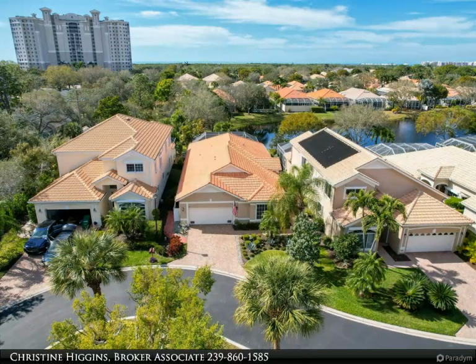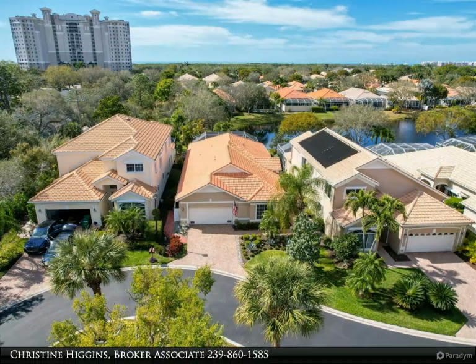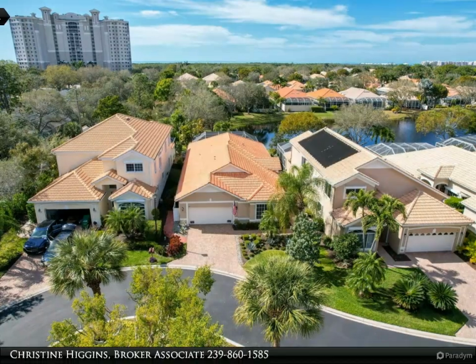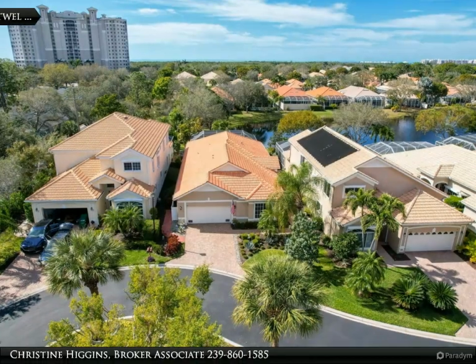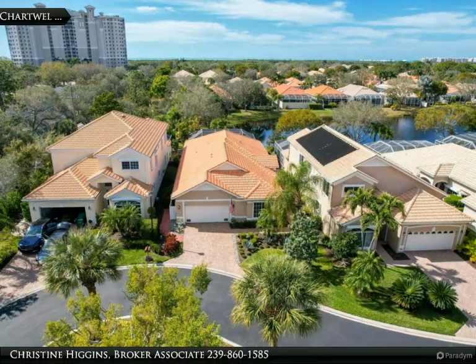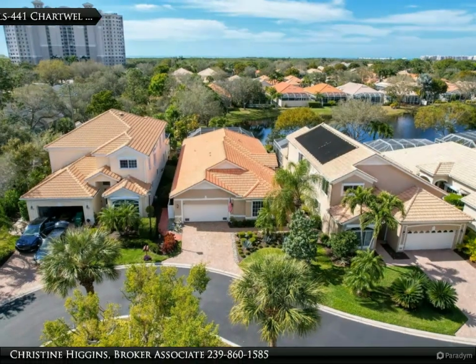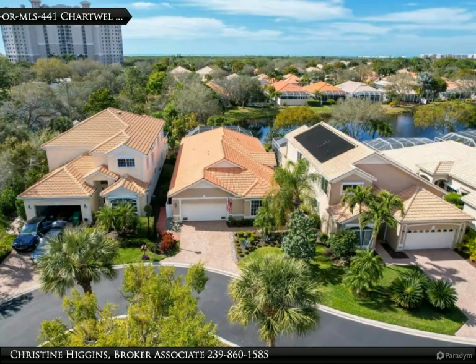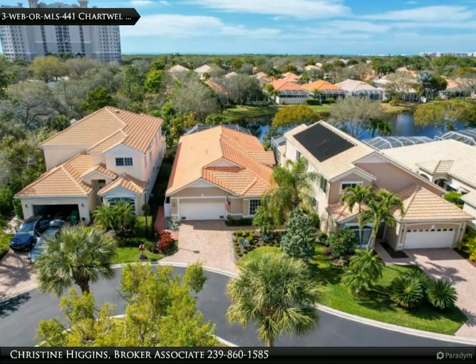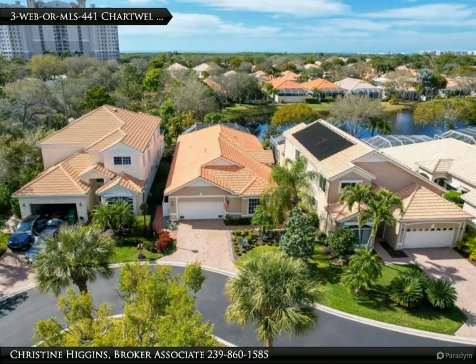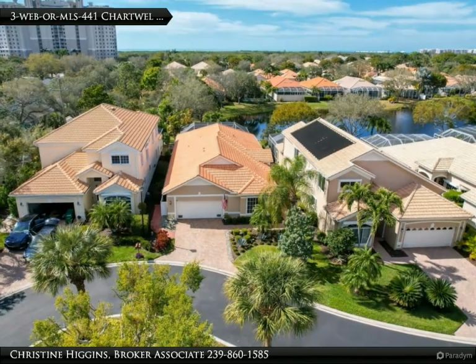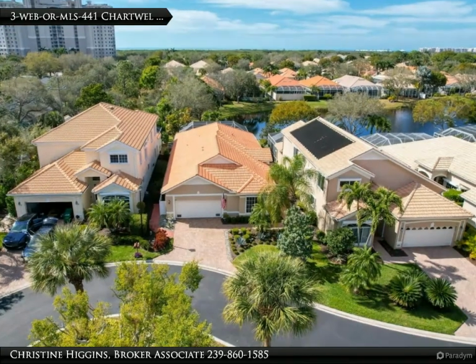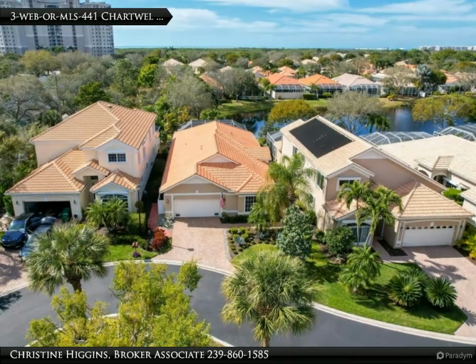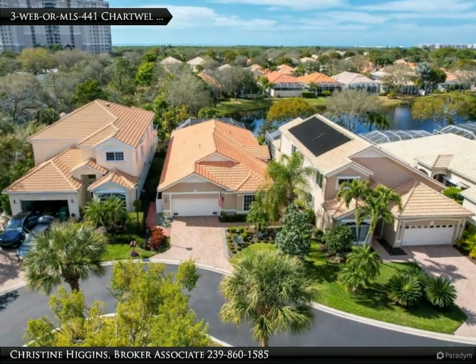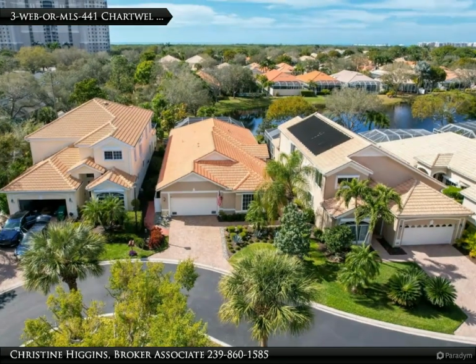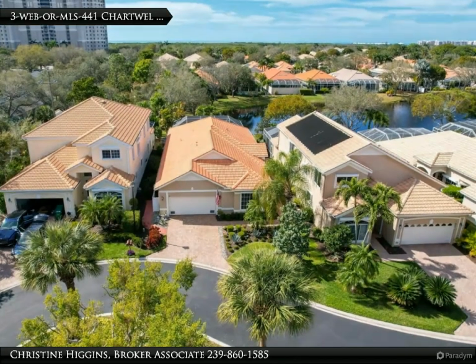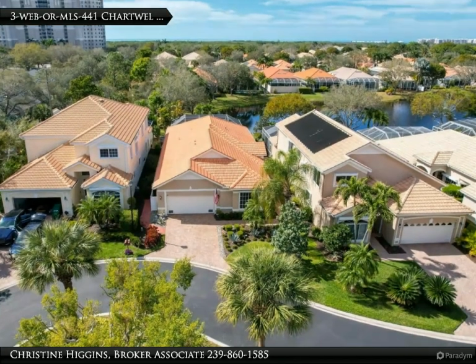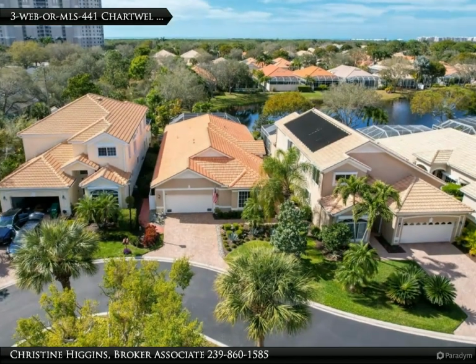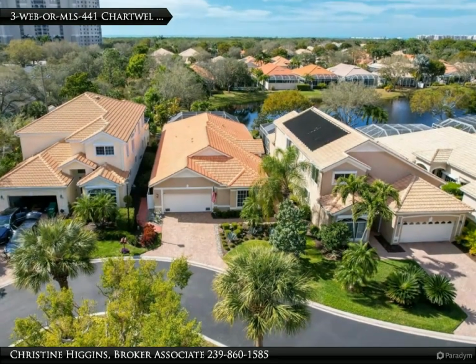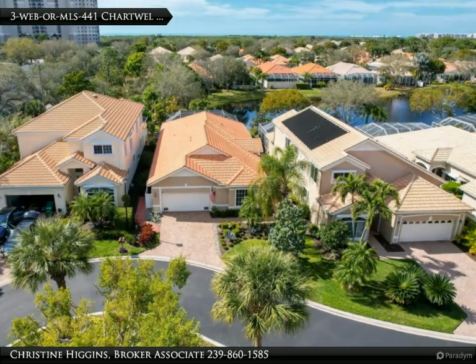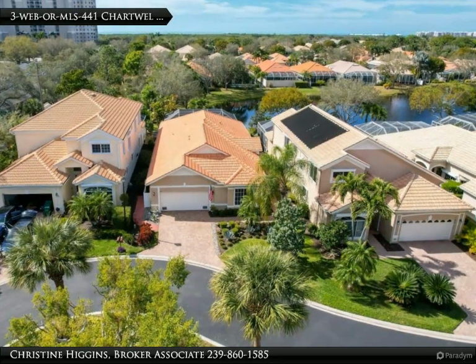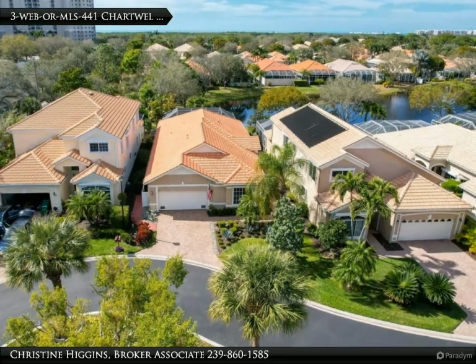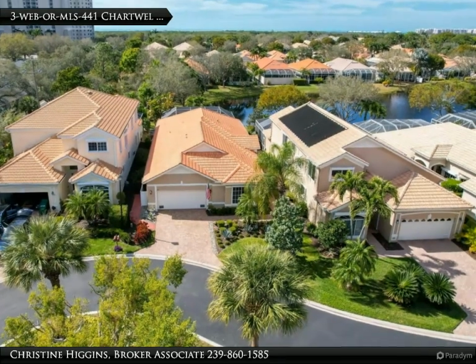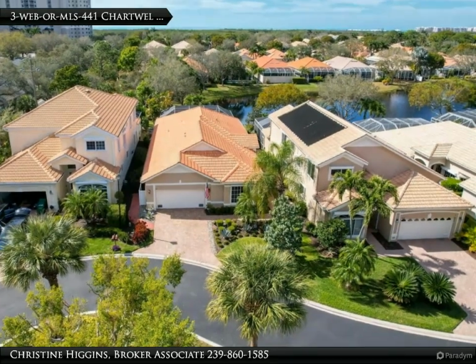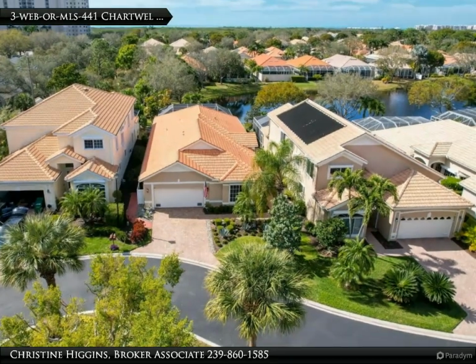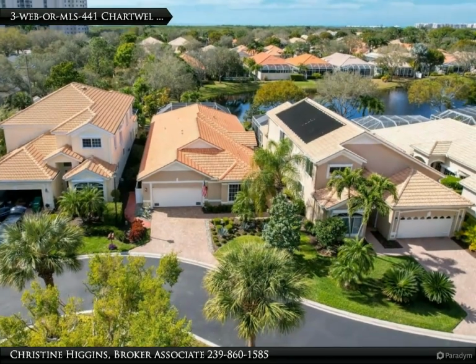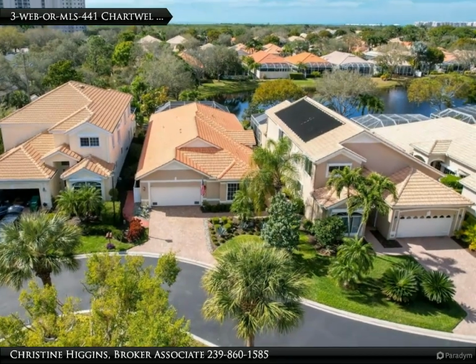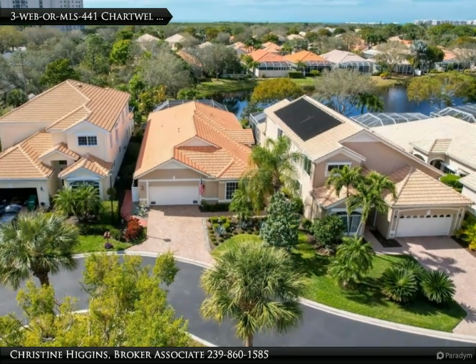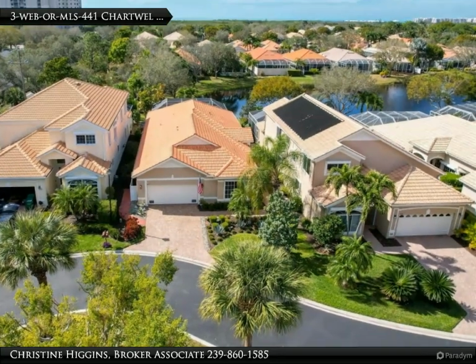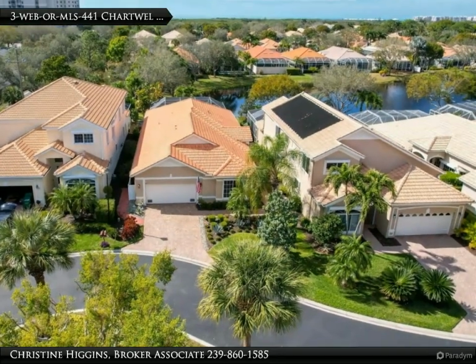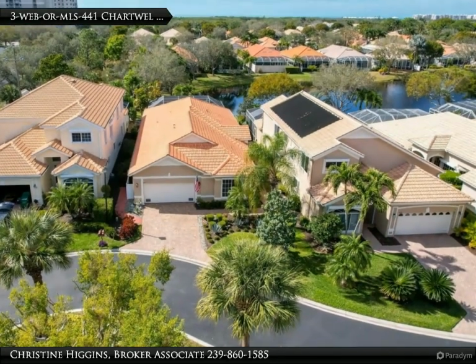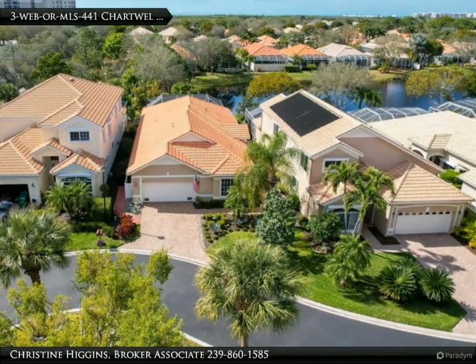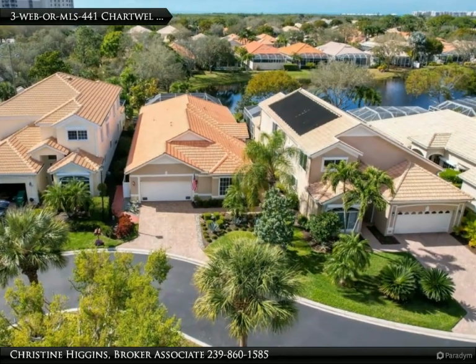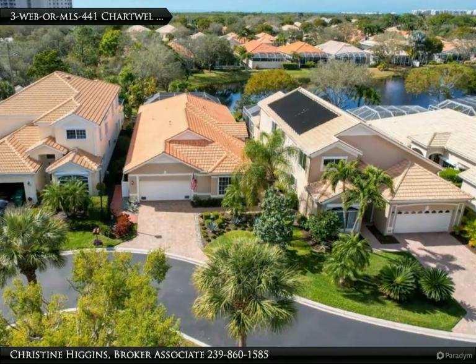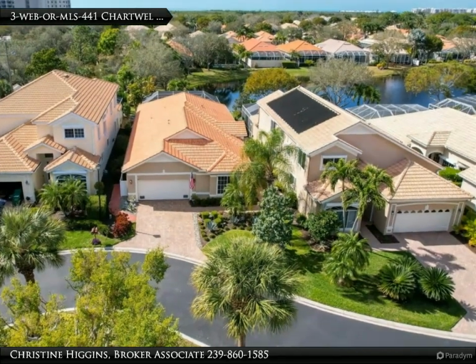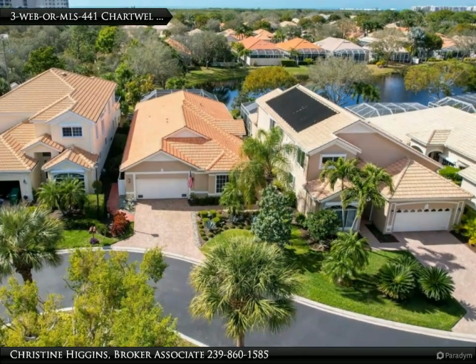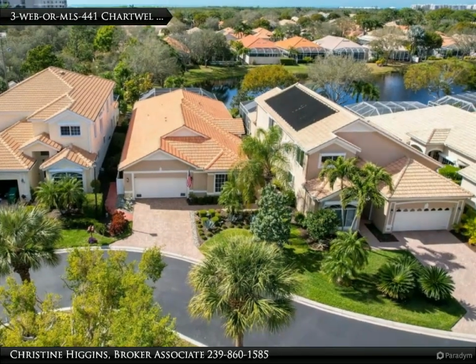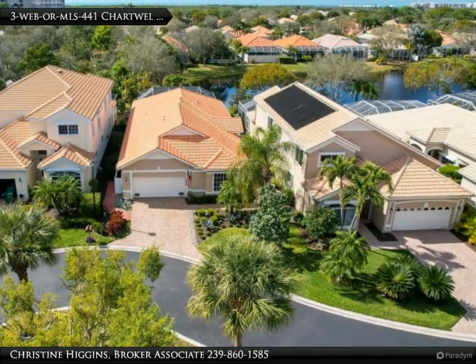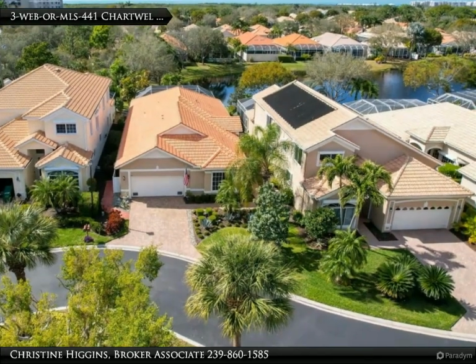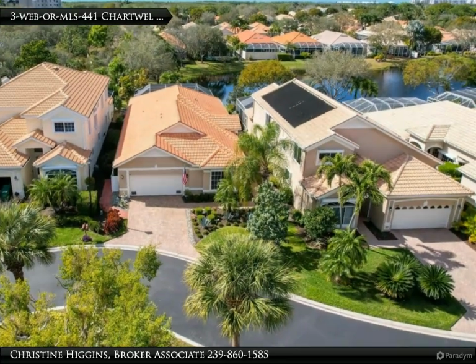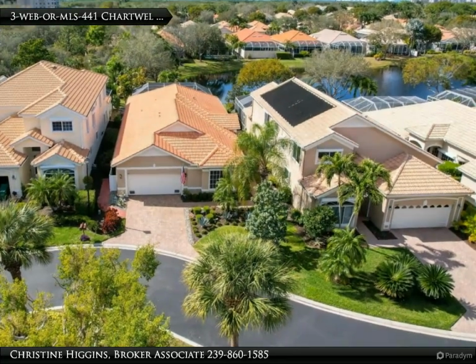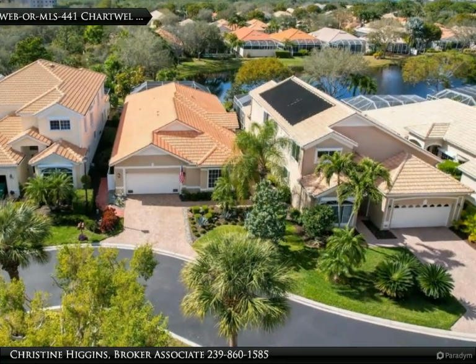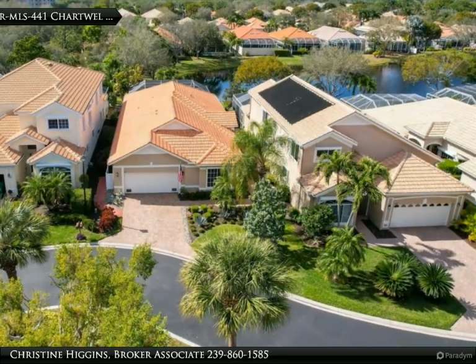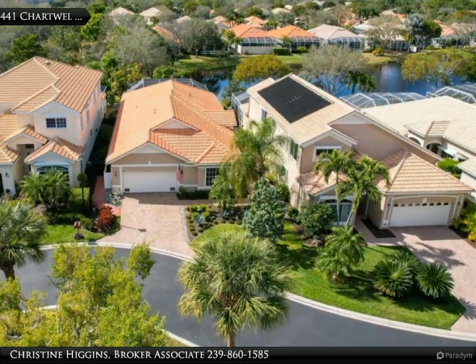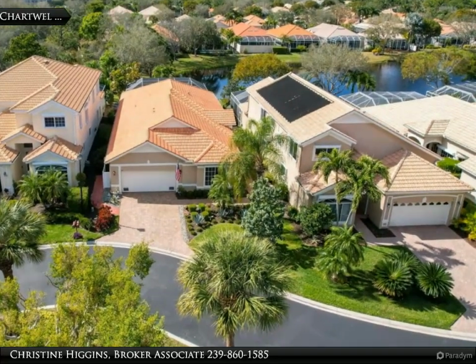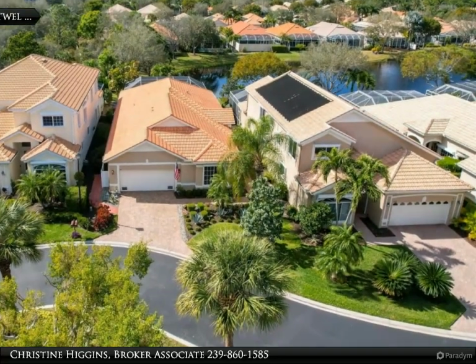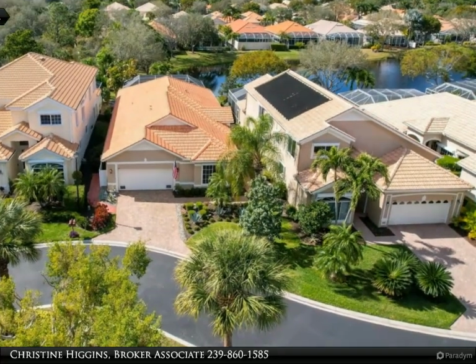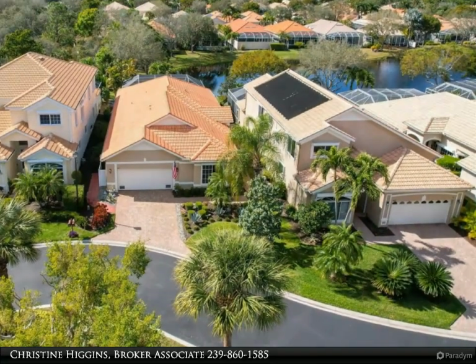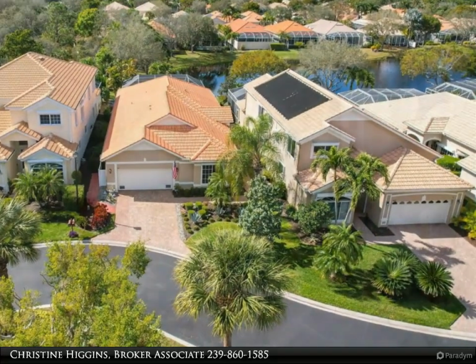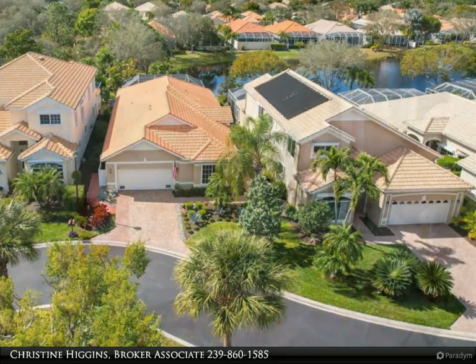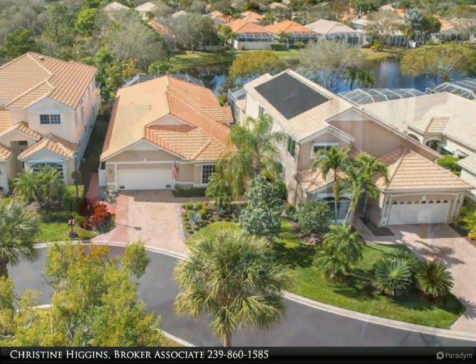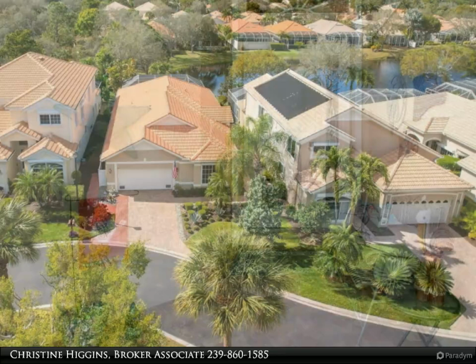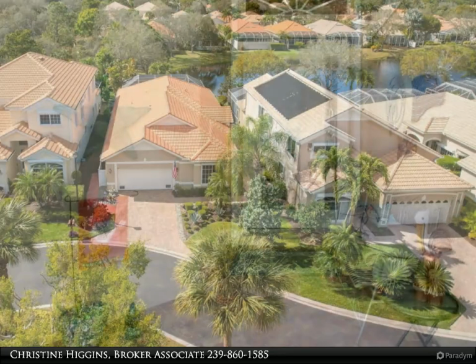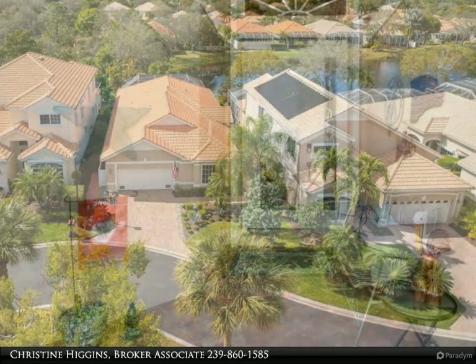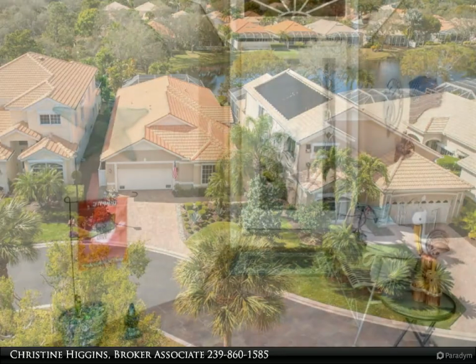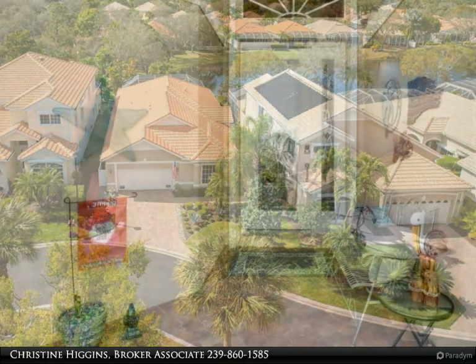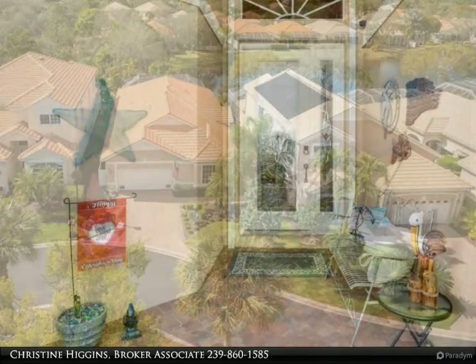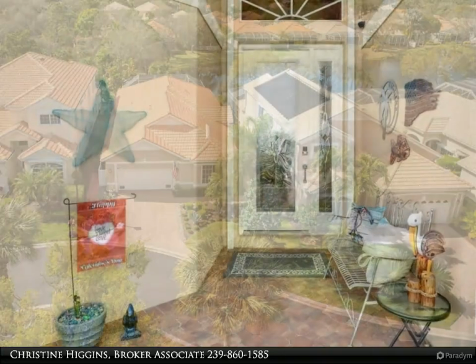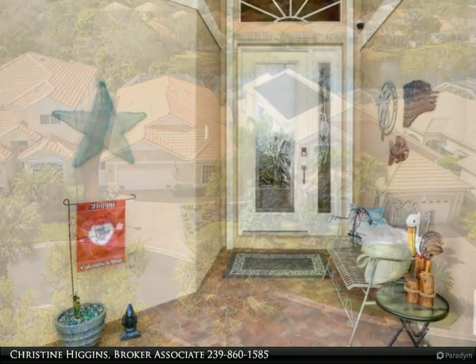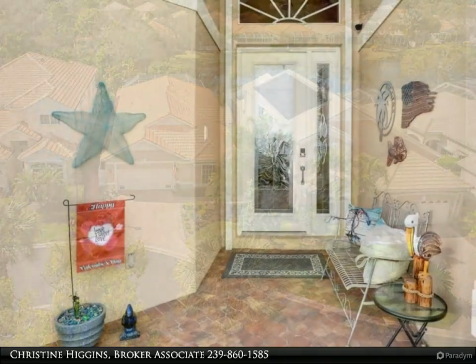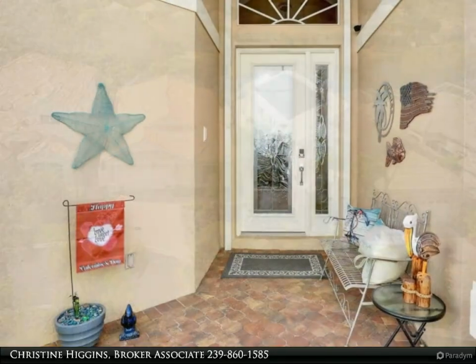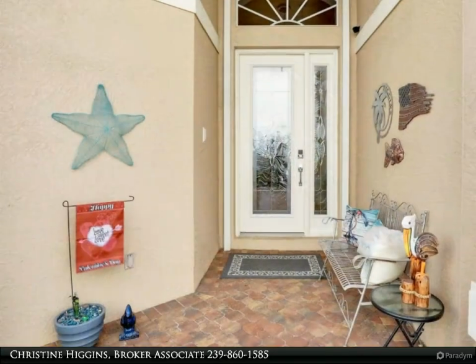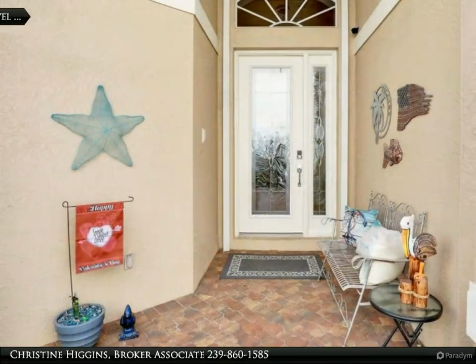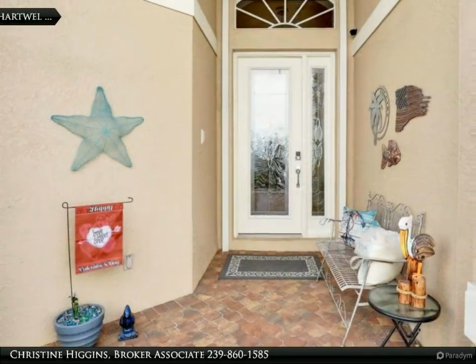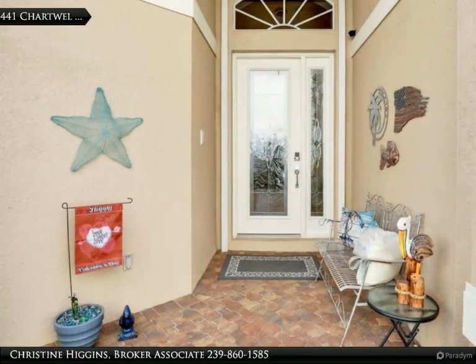This meticulously maintained home offers the best of both worlds: a tranquil oasis and convenient access to all that Naples has to offer.